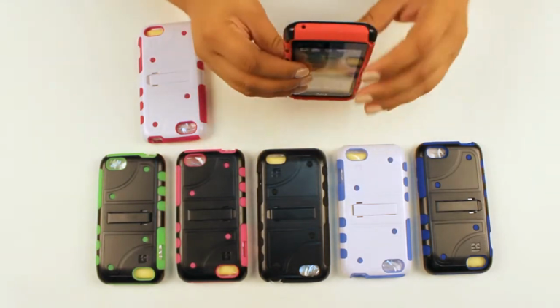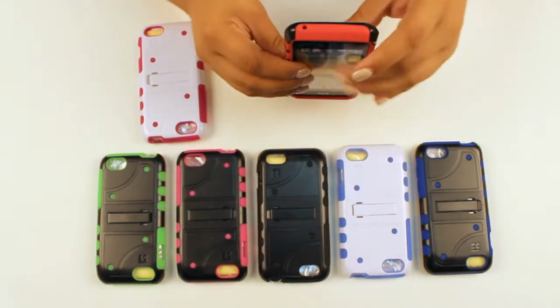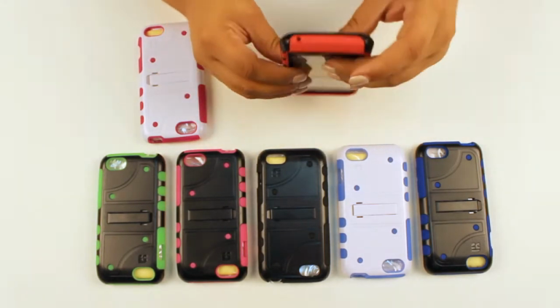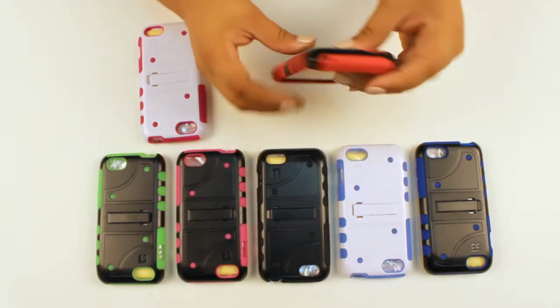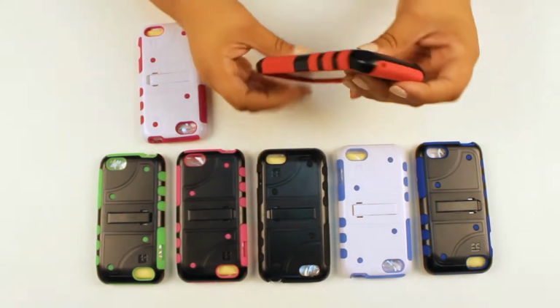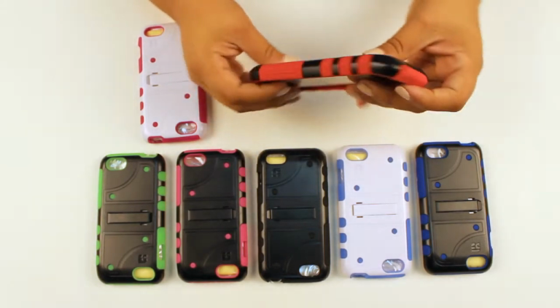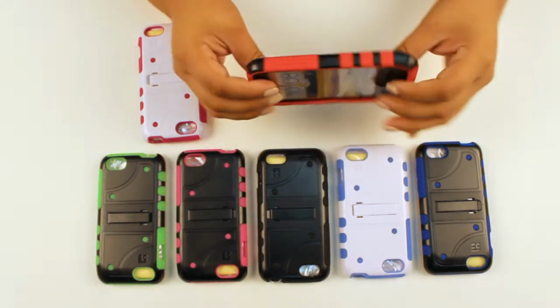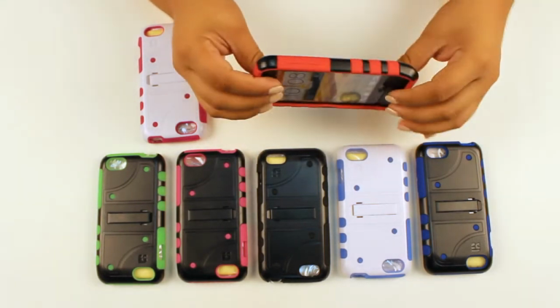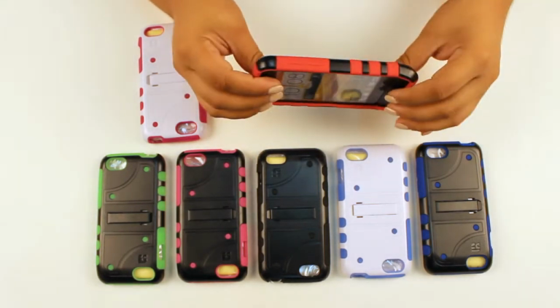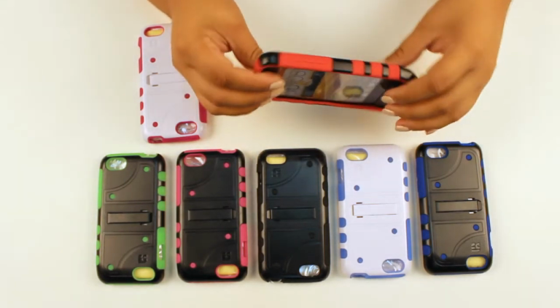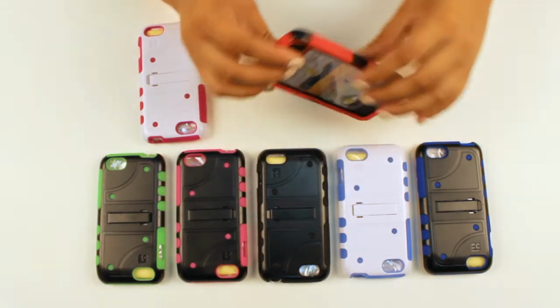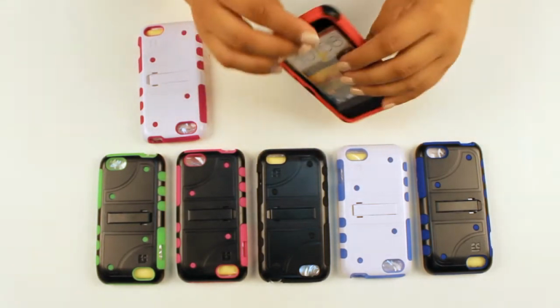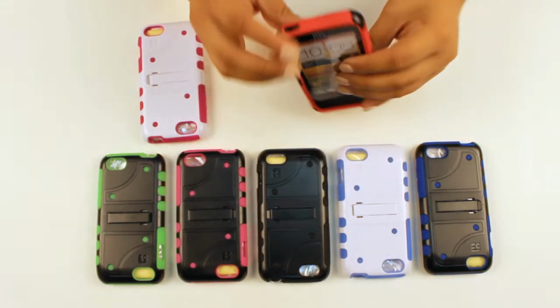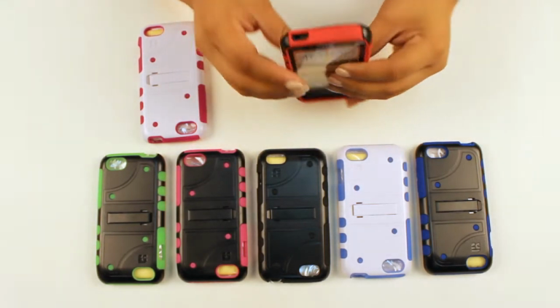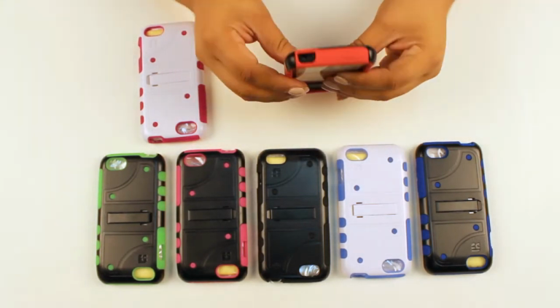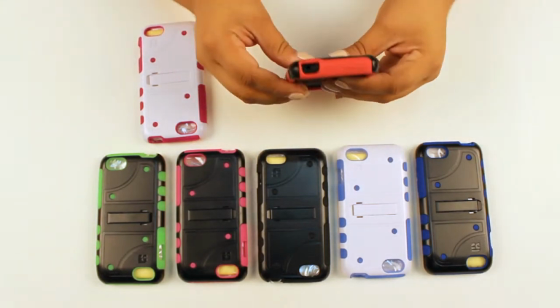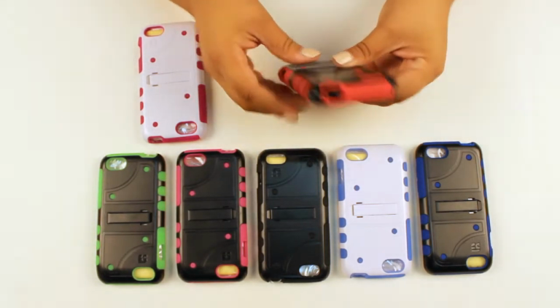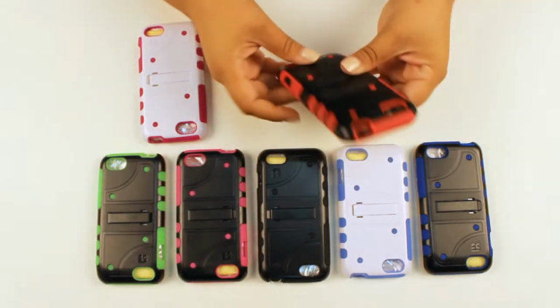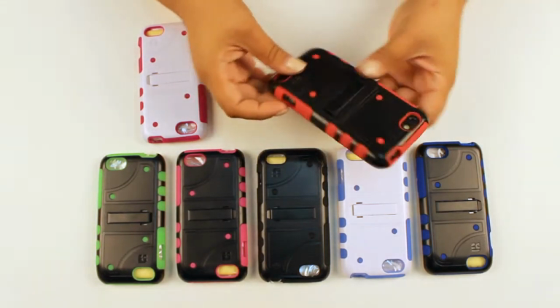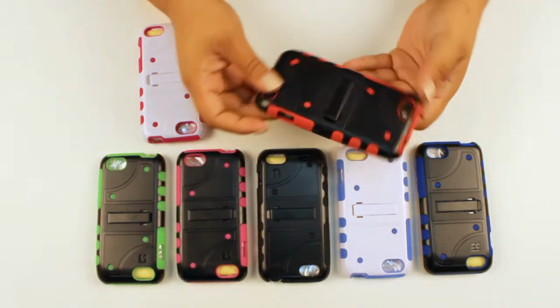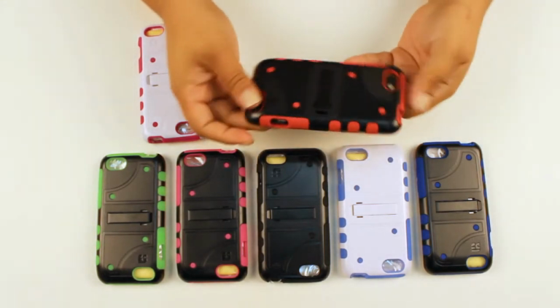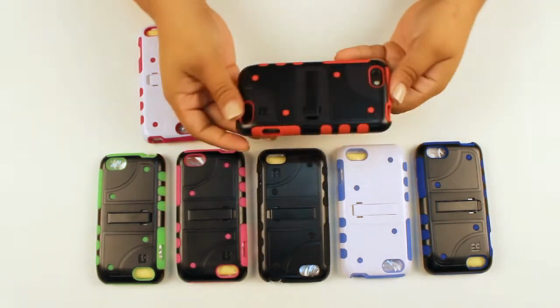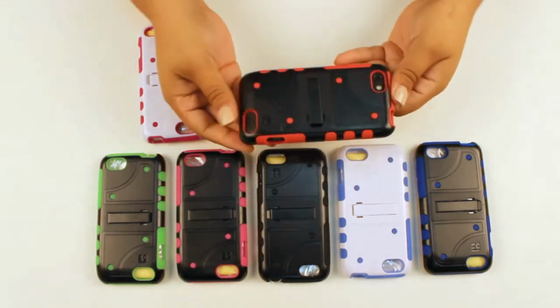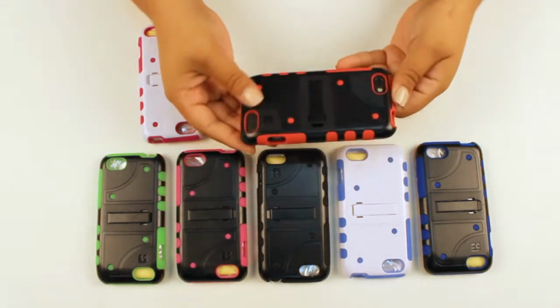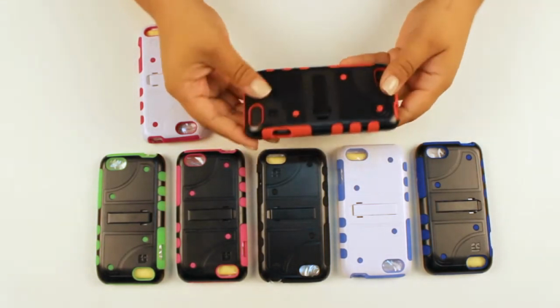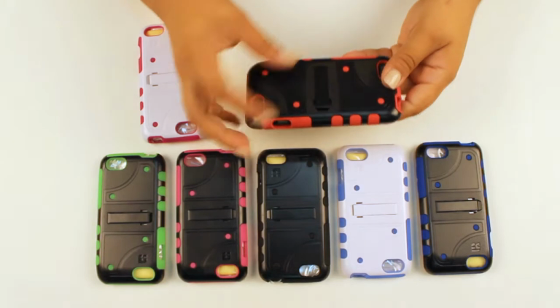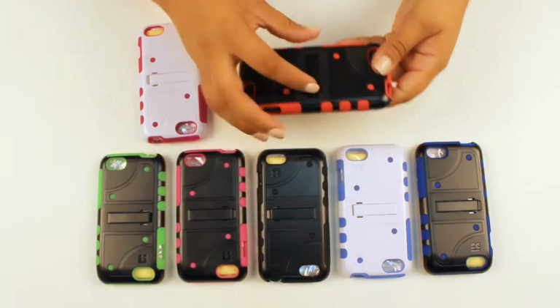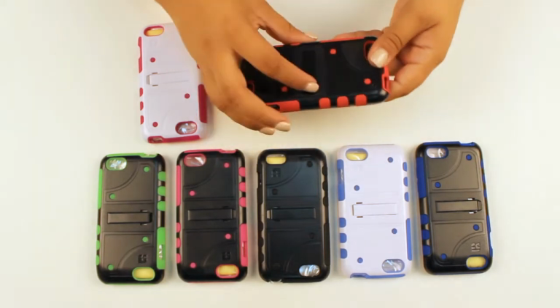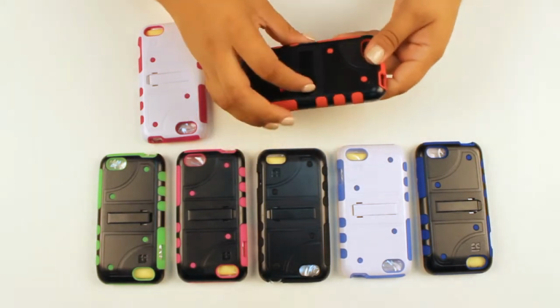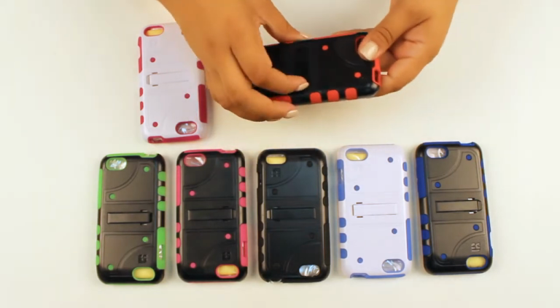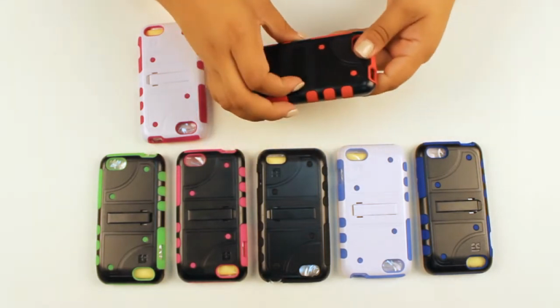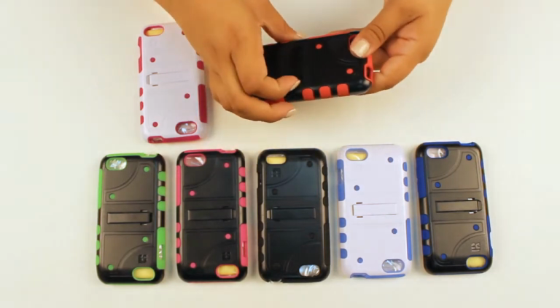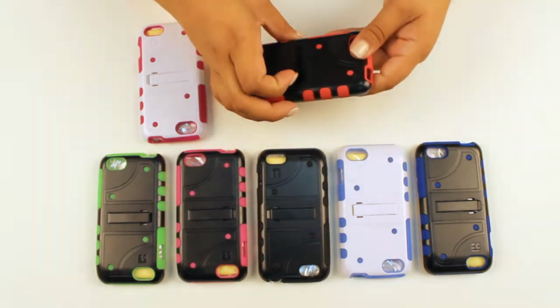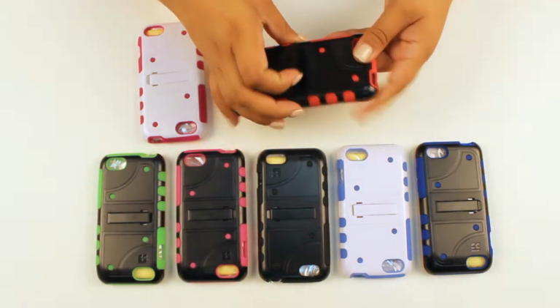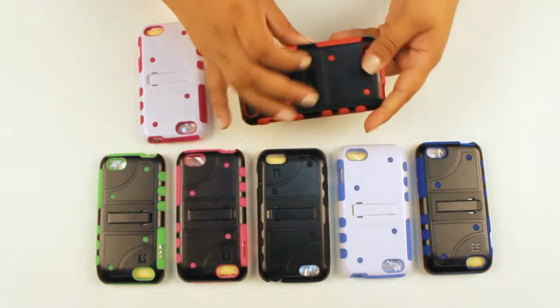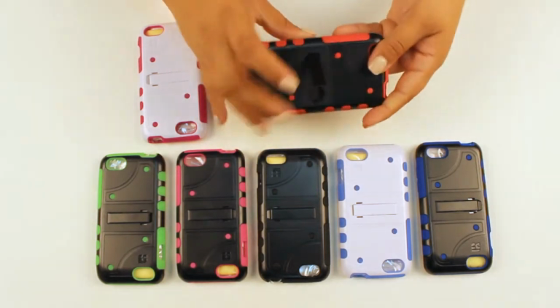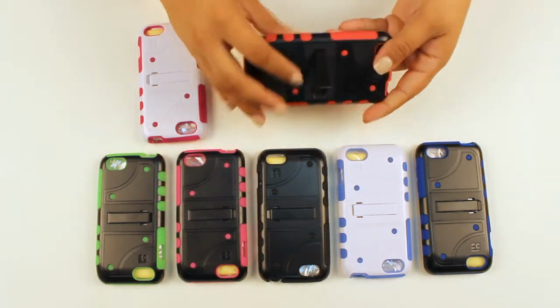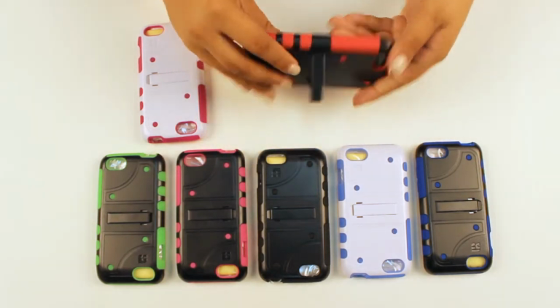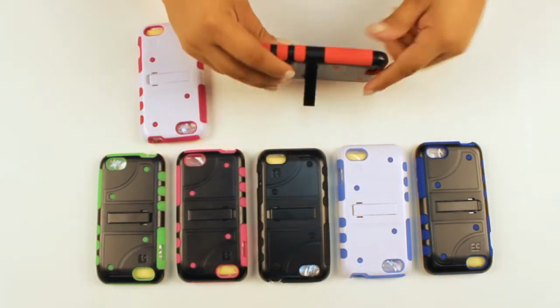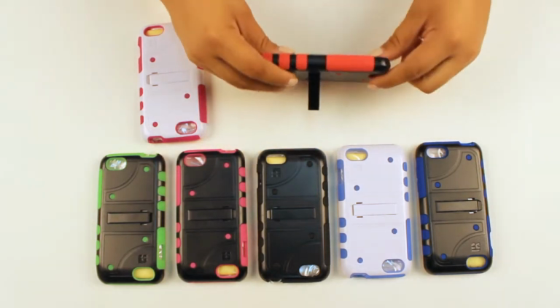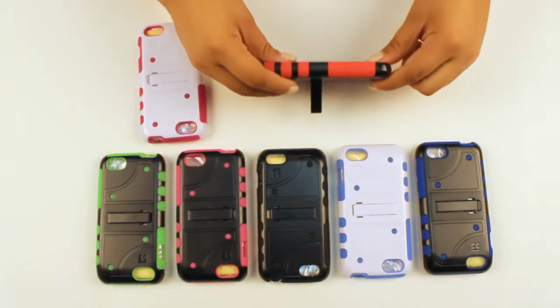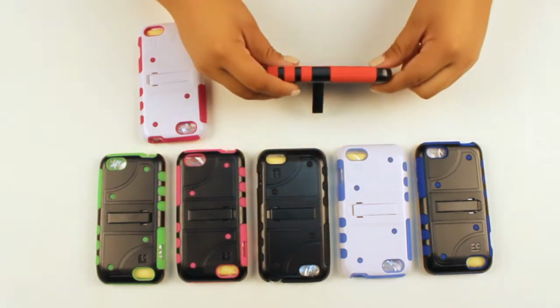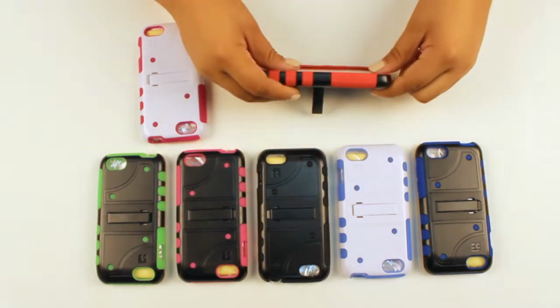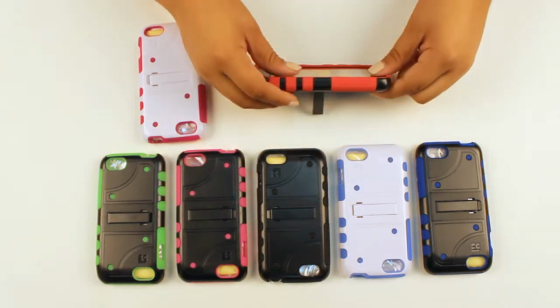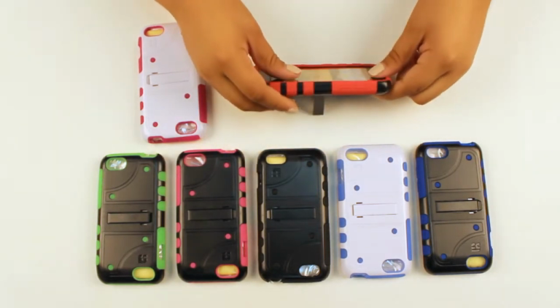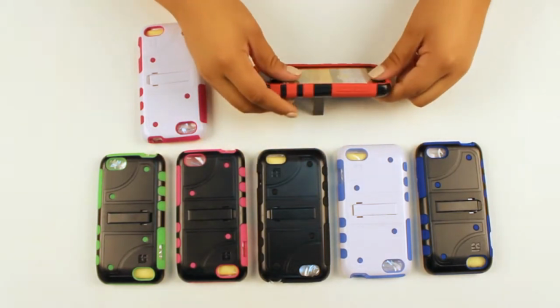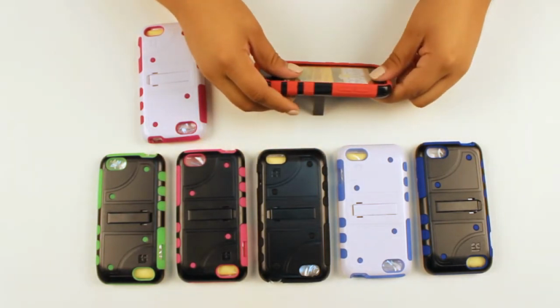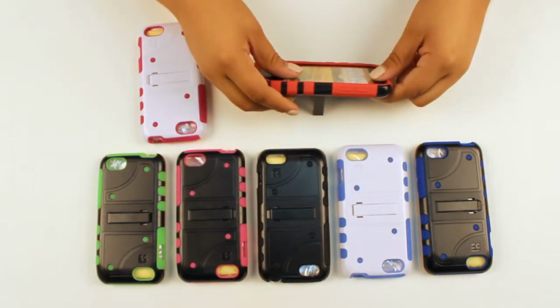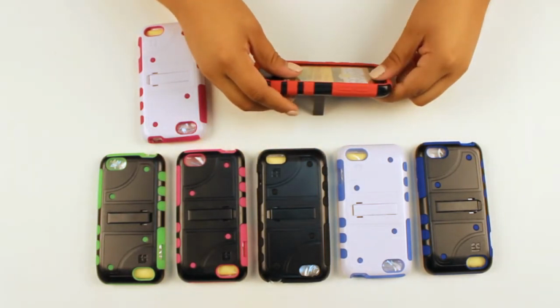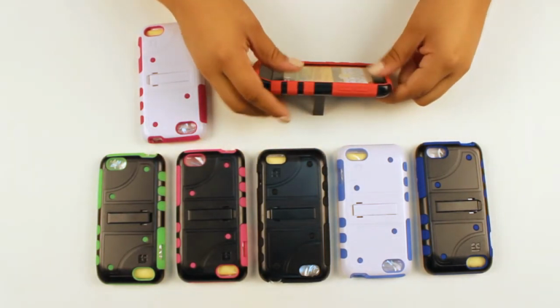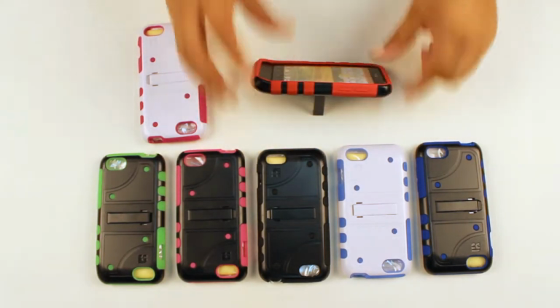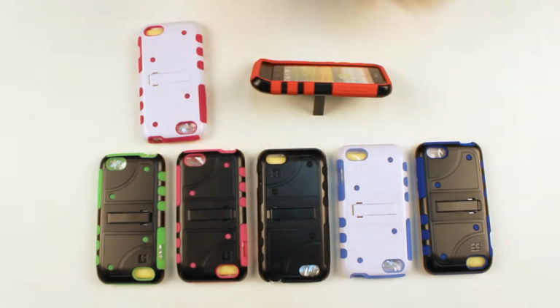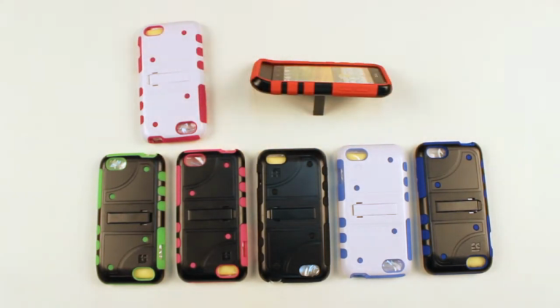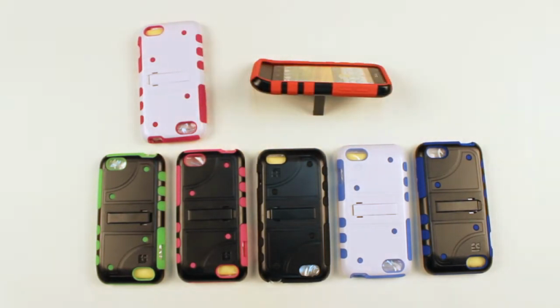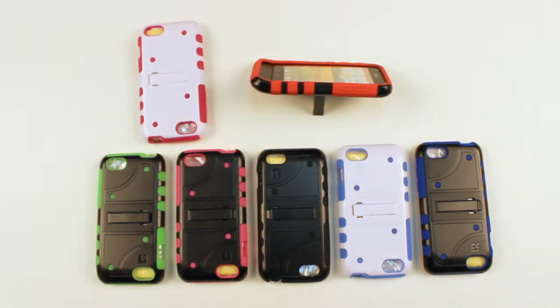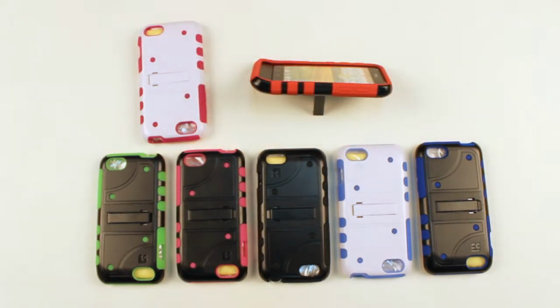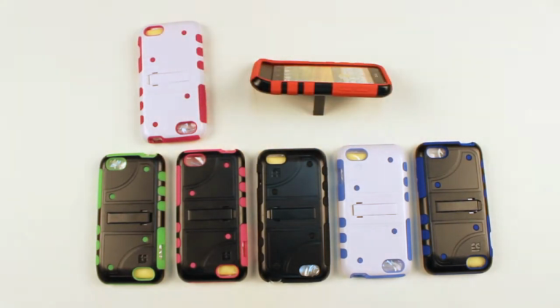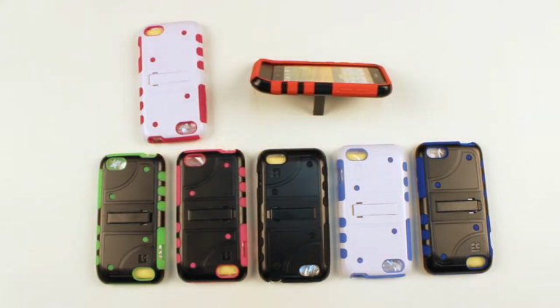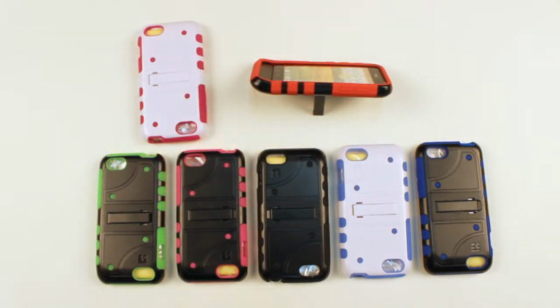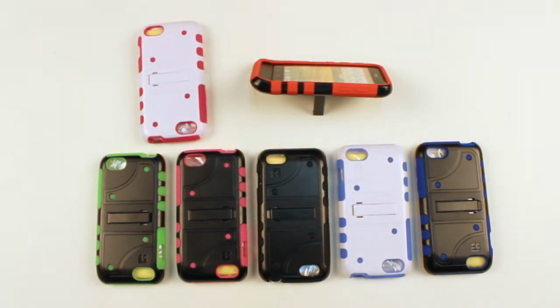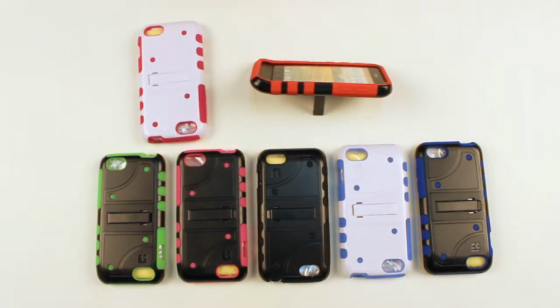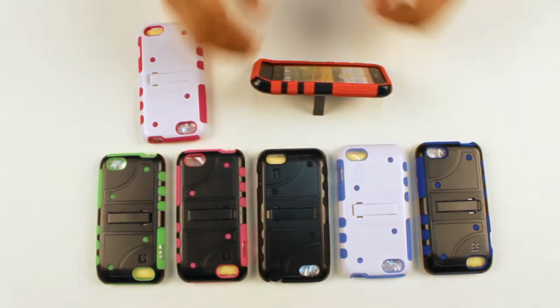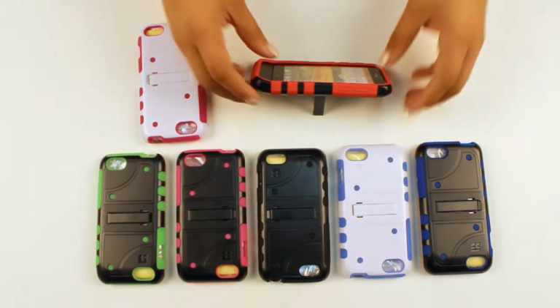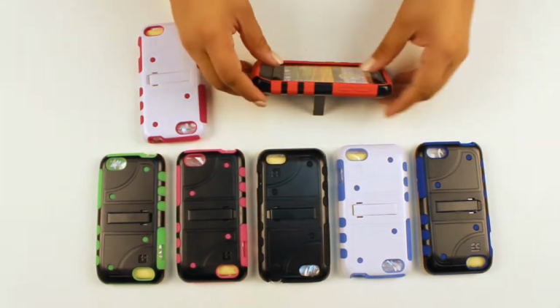Buttons, ports, and the kickstand function to show you. That's how it would look. Perfect.